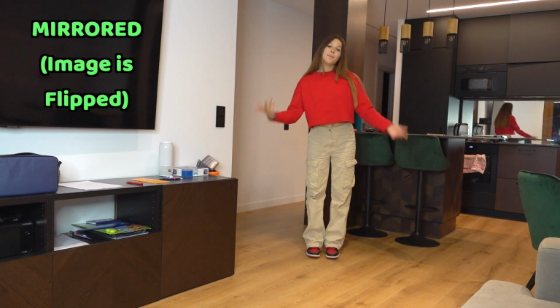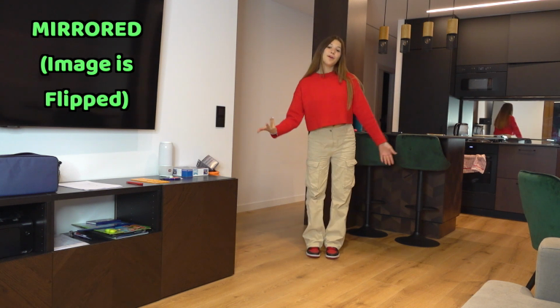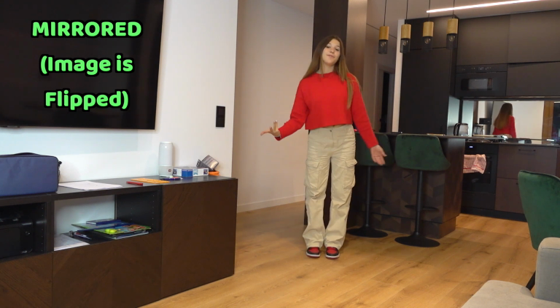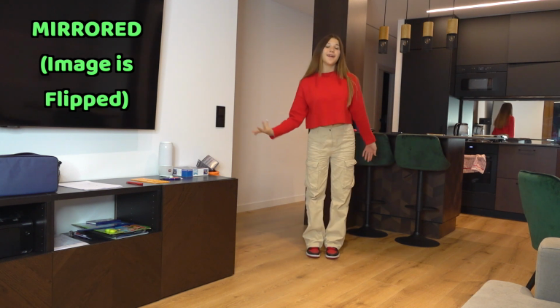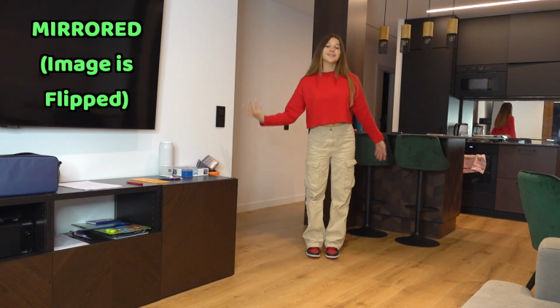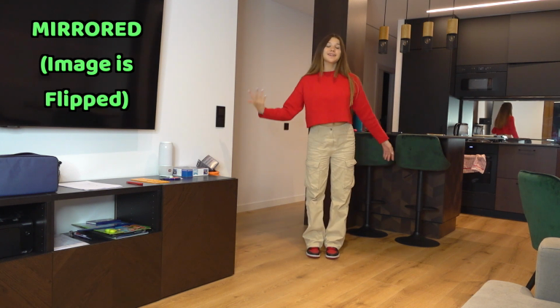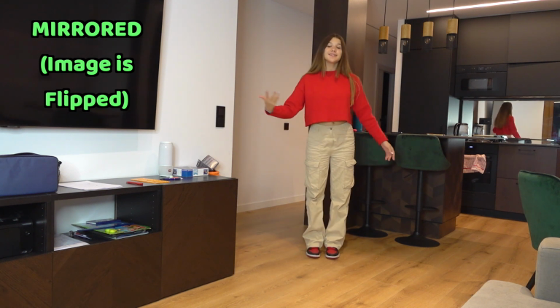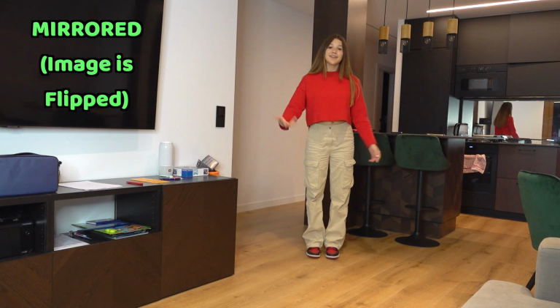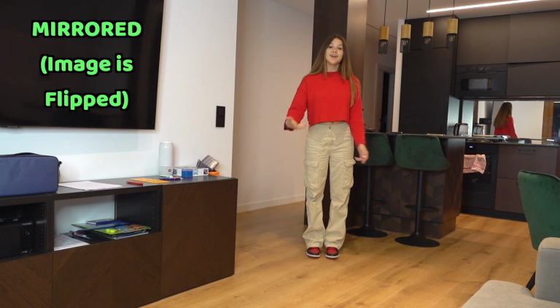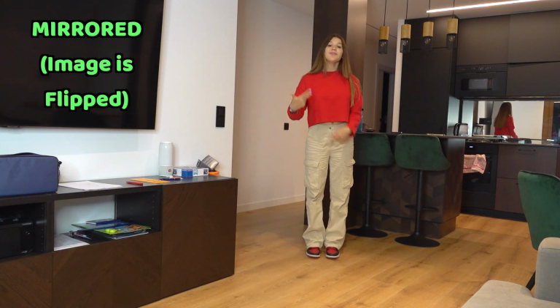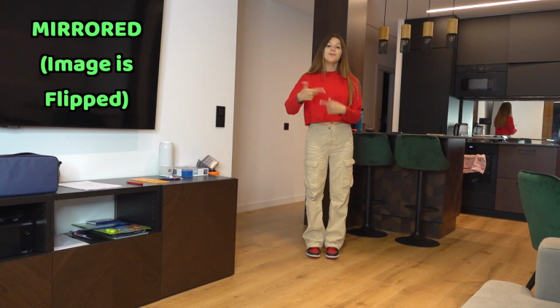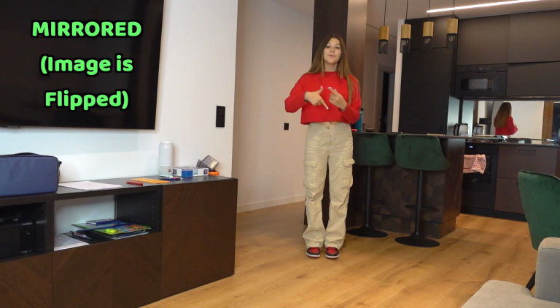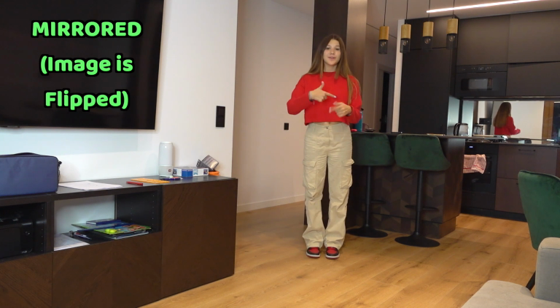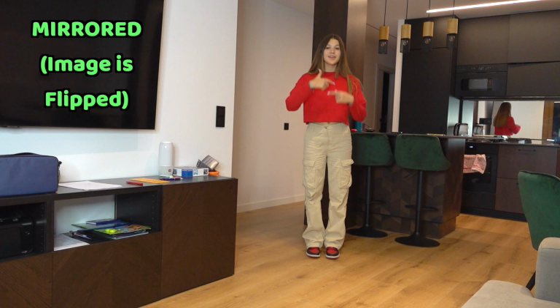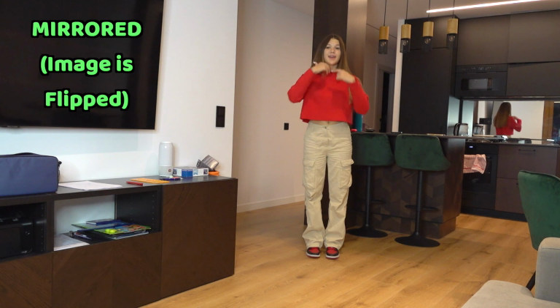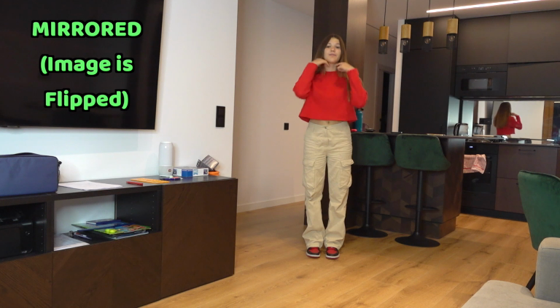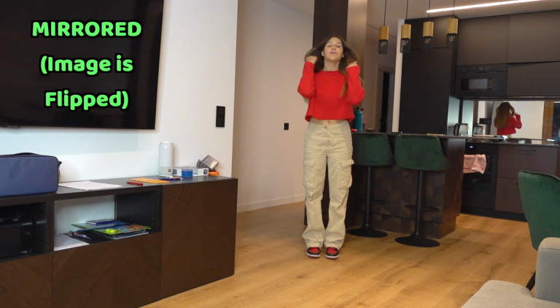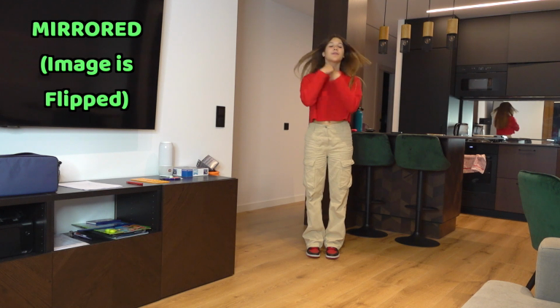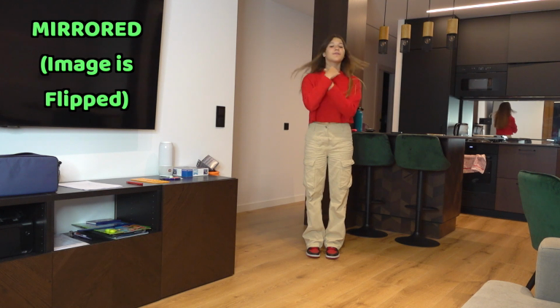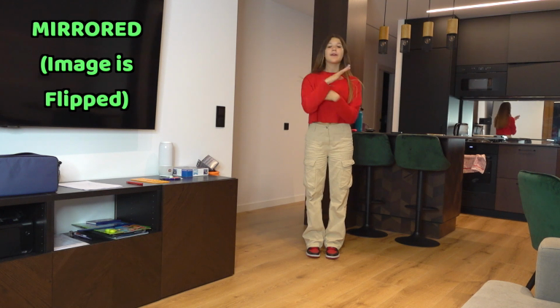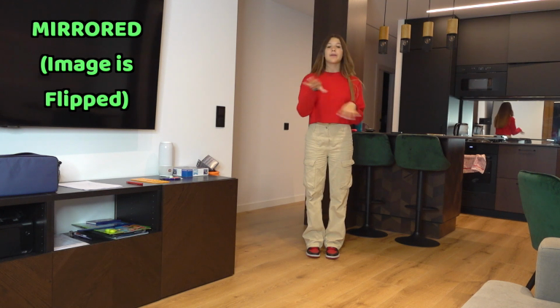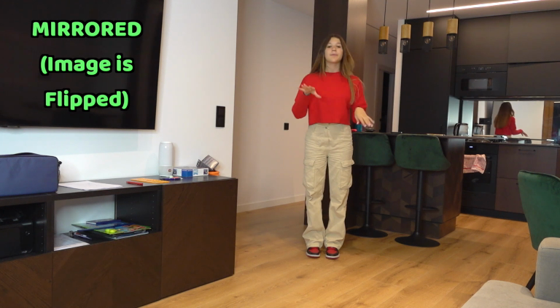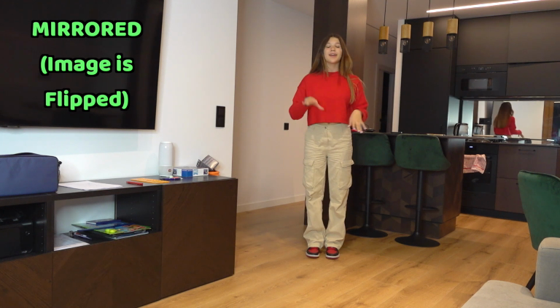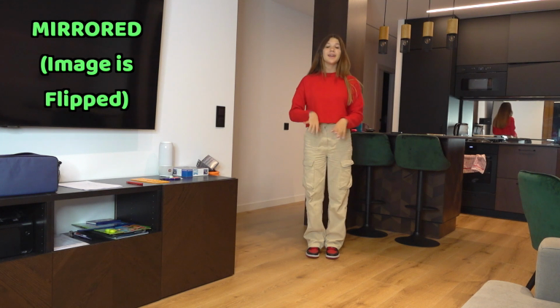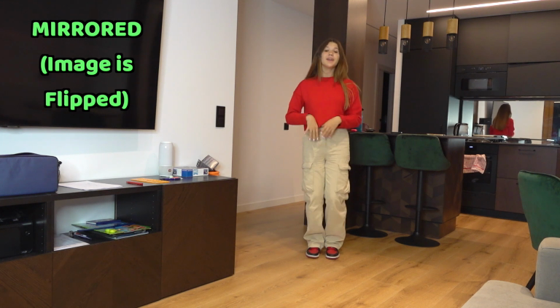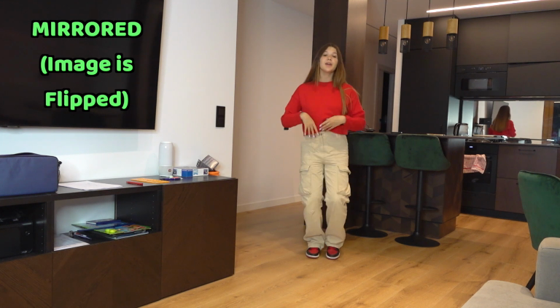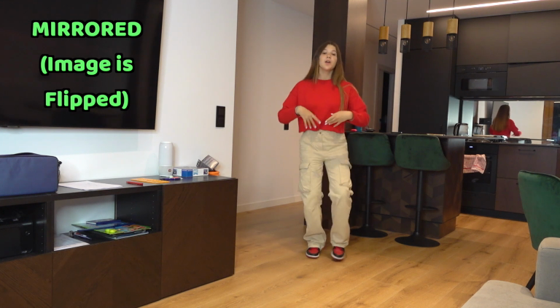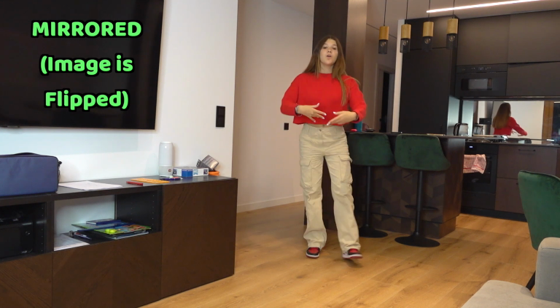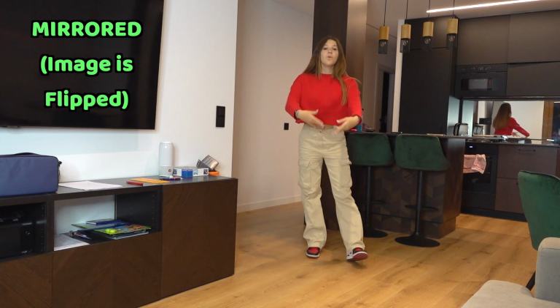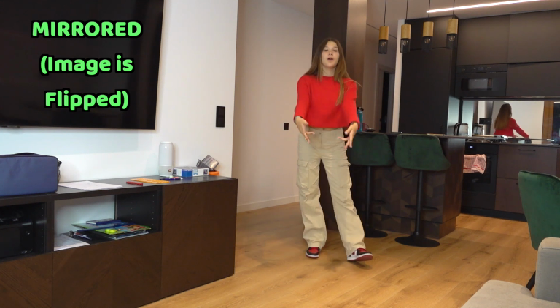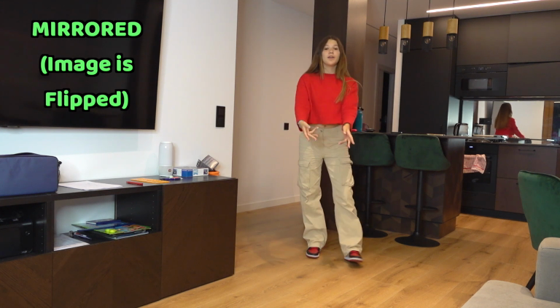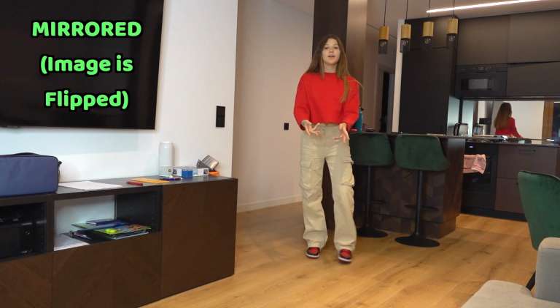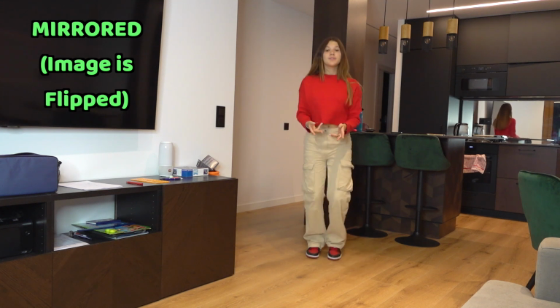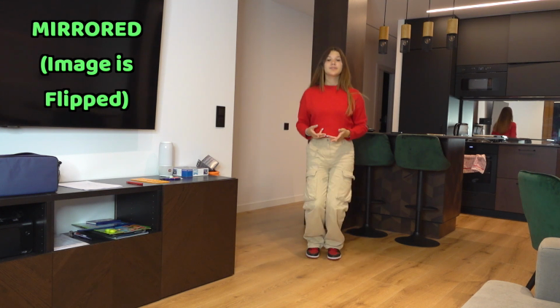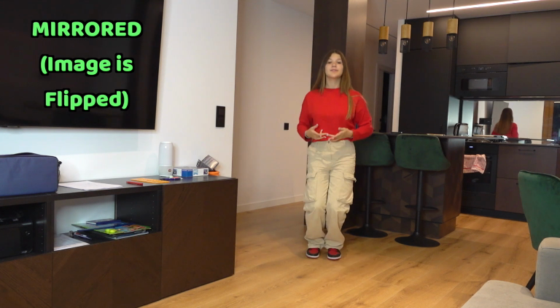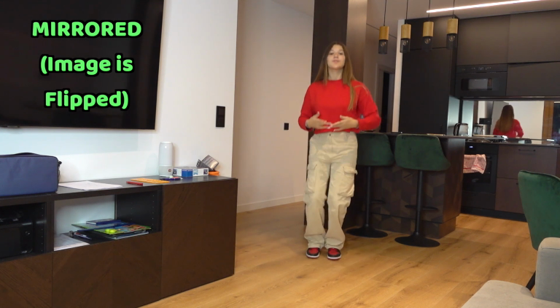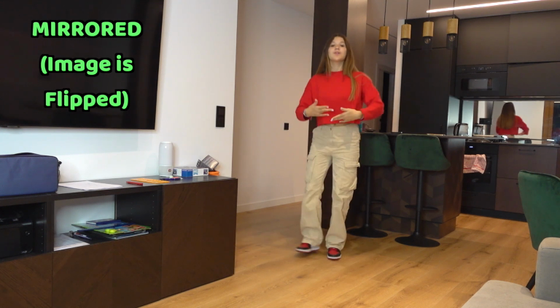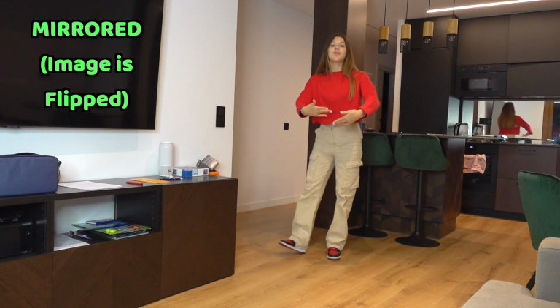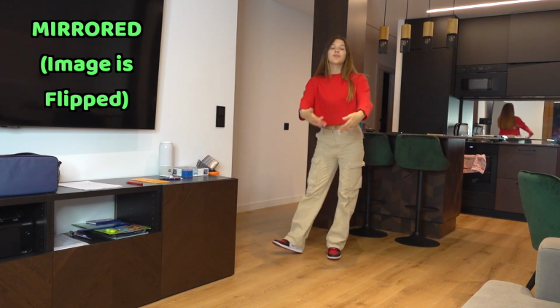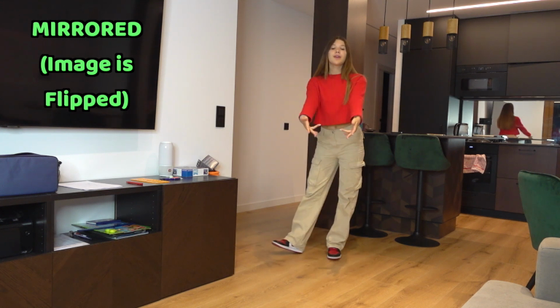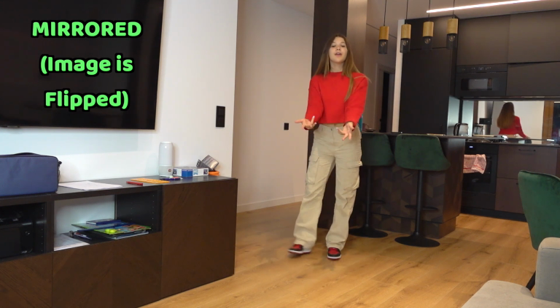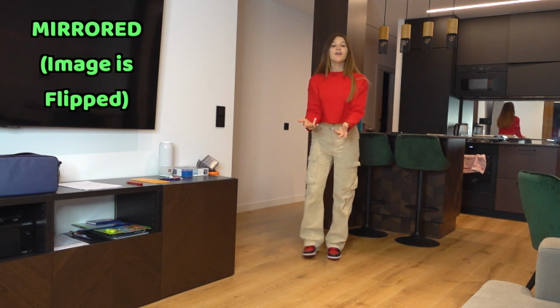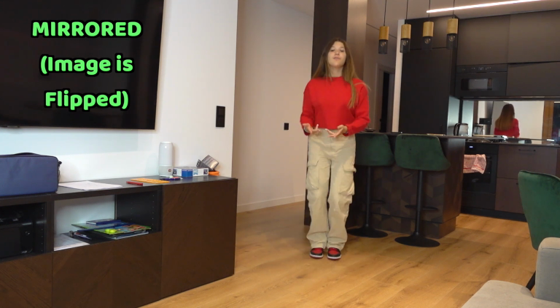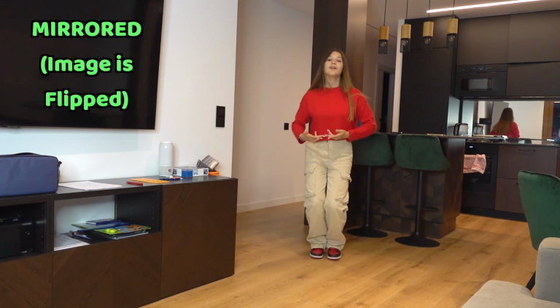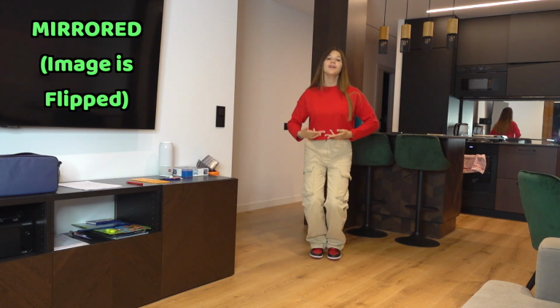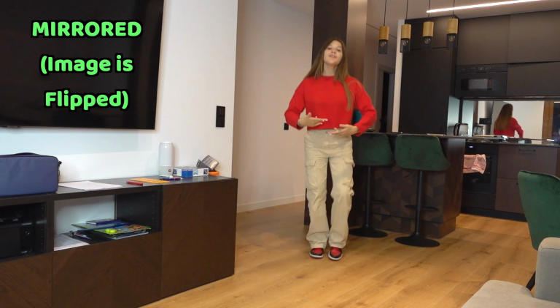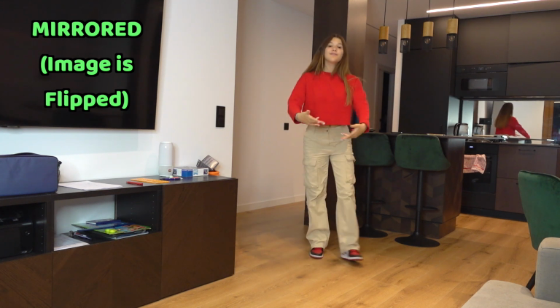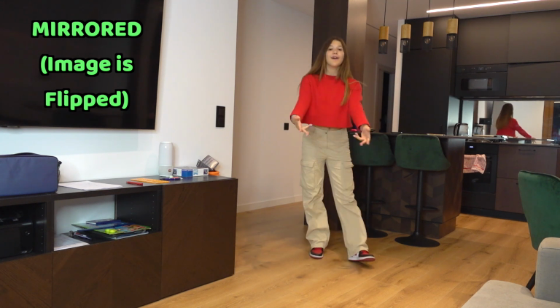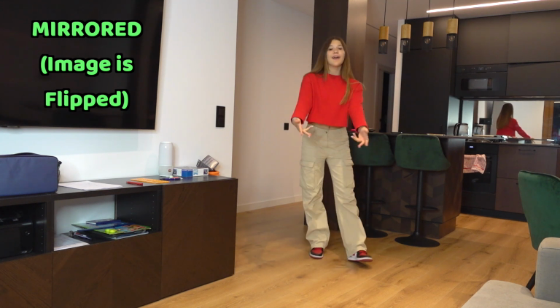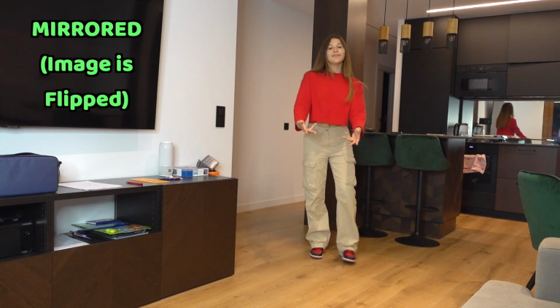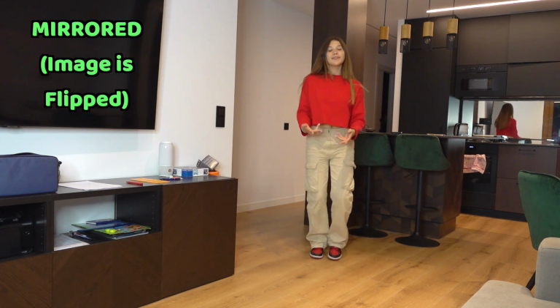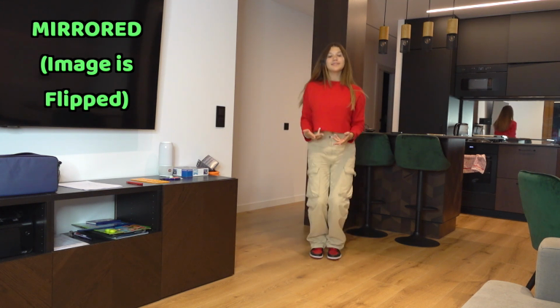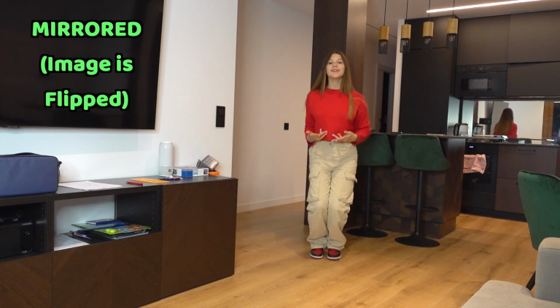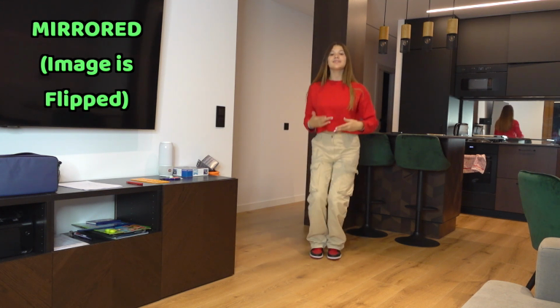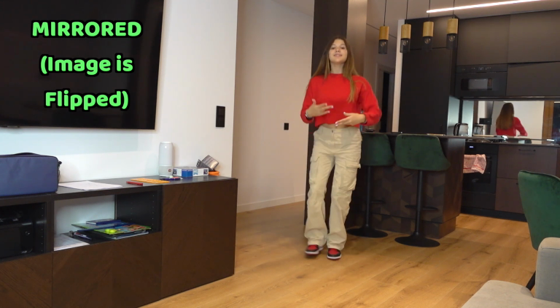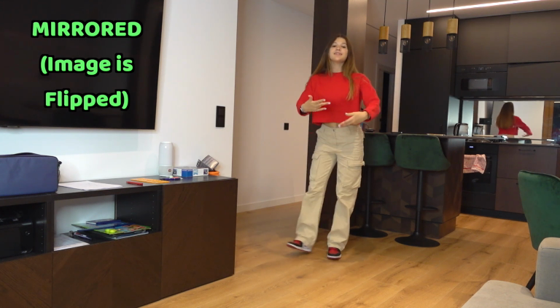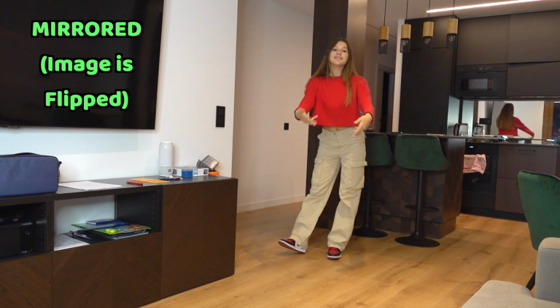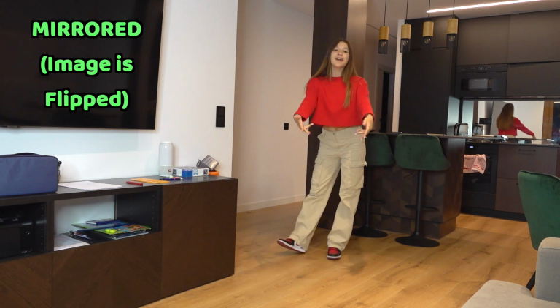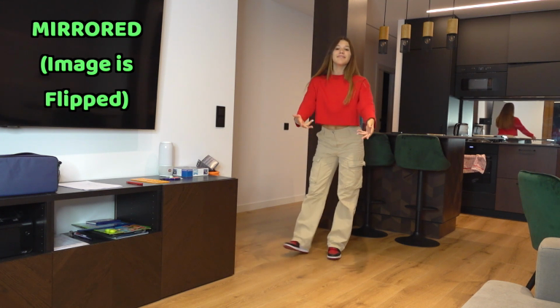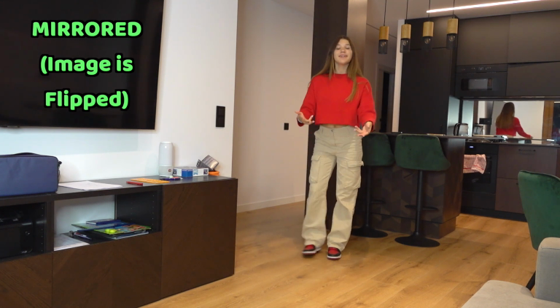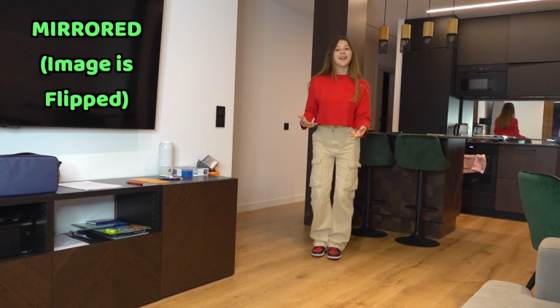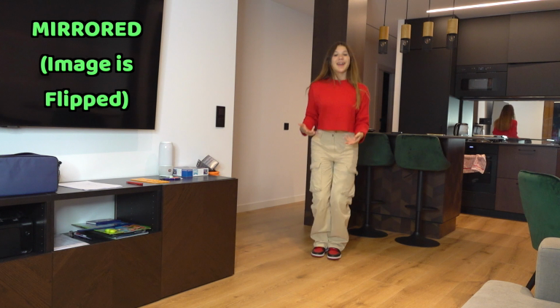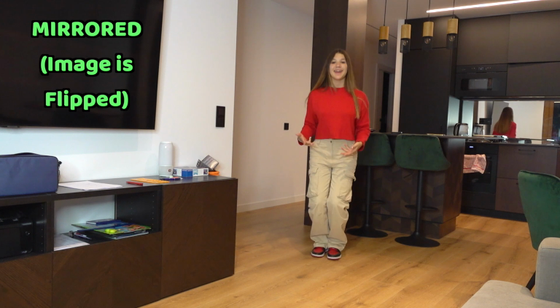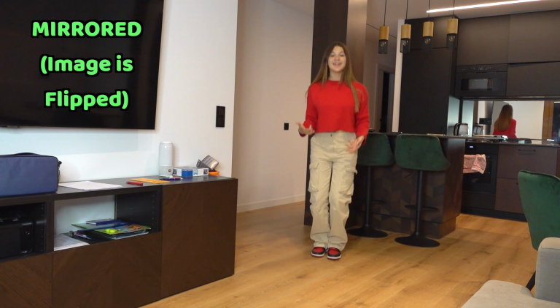Those are the first two moves and then you're going to repeat: one, two, one, two. So once again from the very beginning: one, two, three, four, five, six, seven, eight.